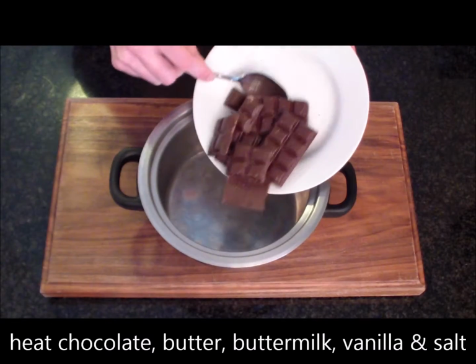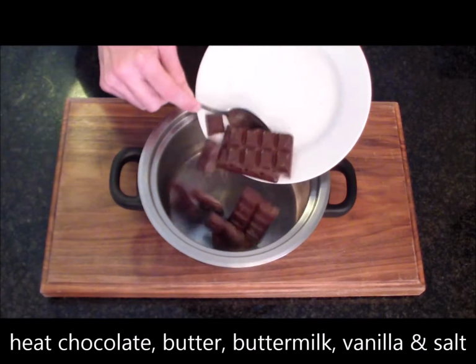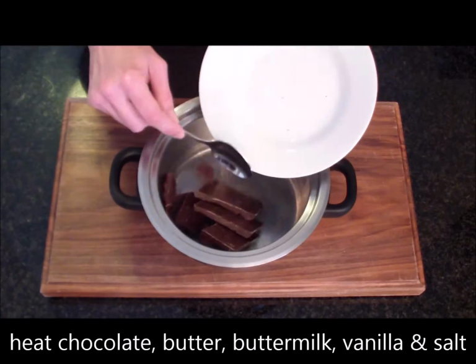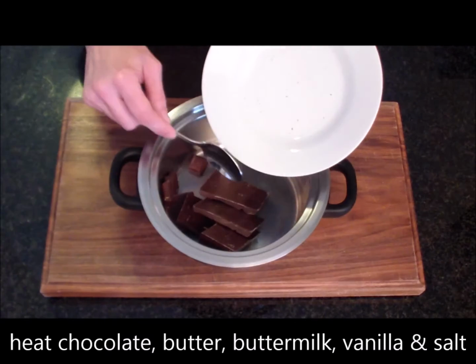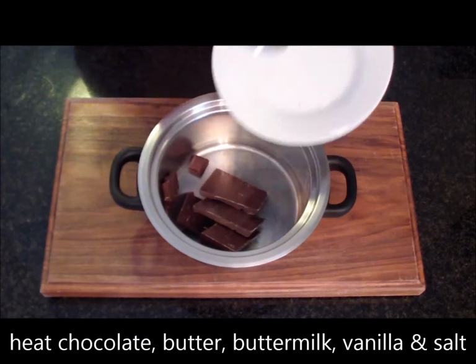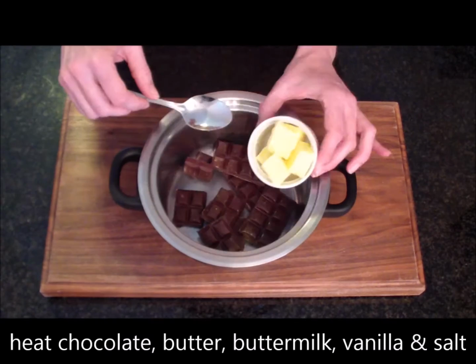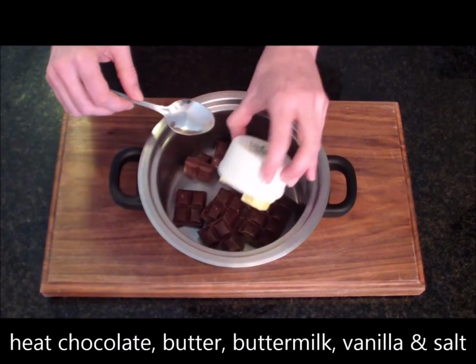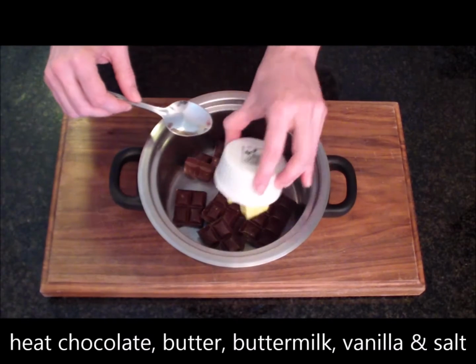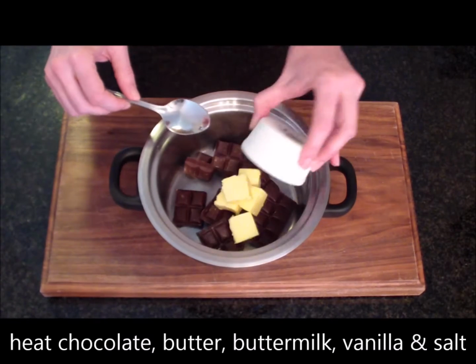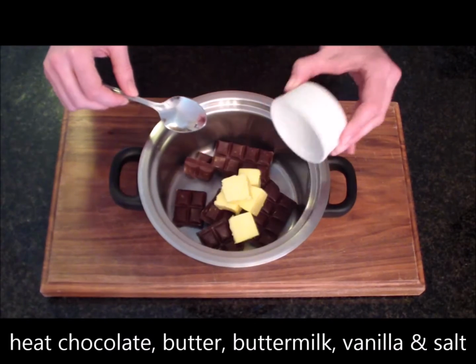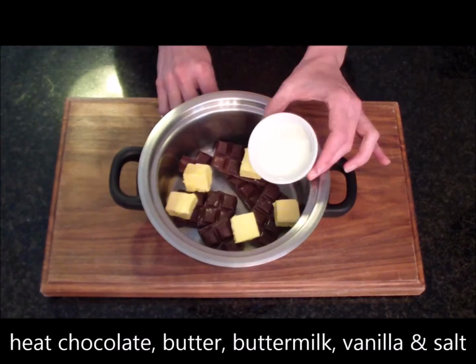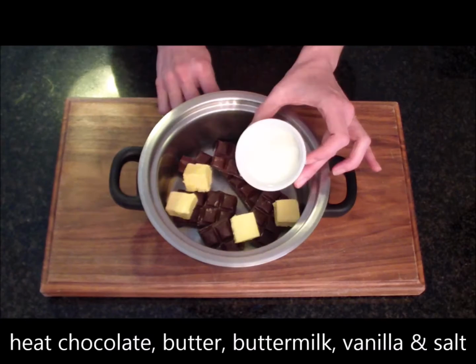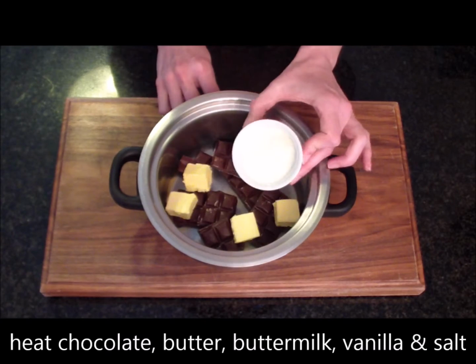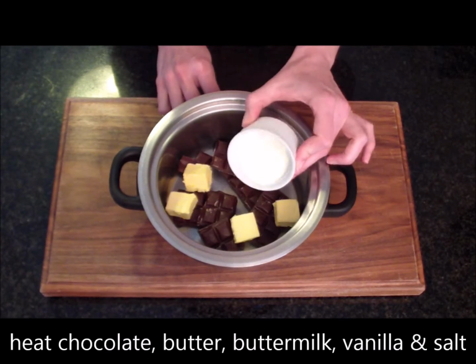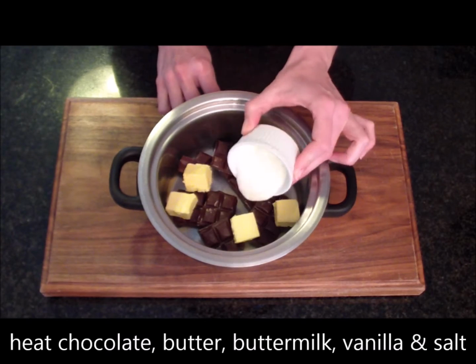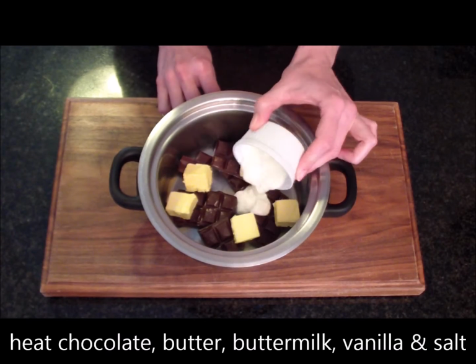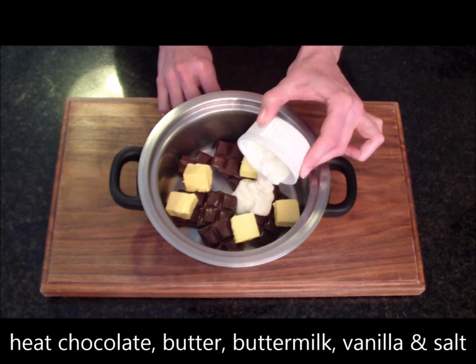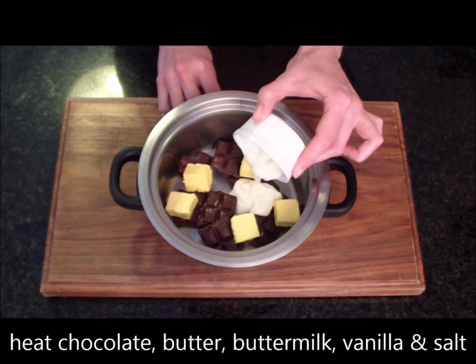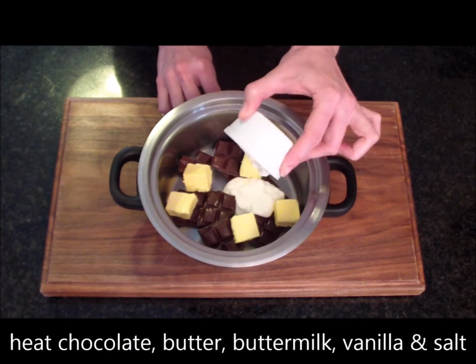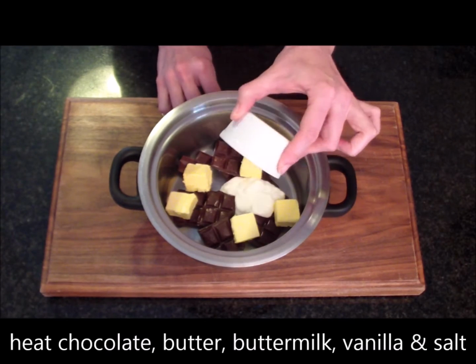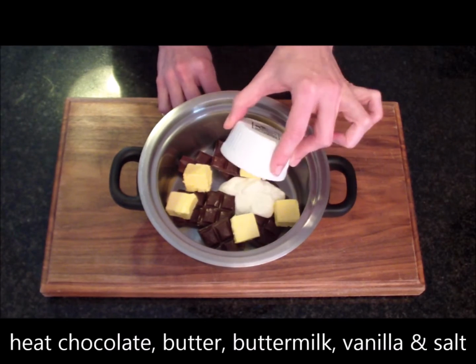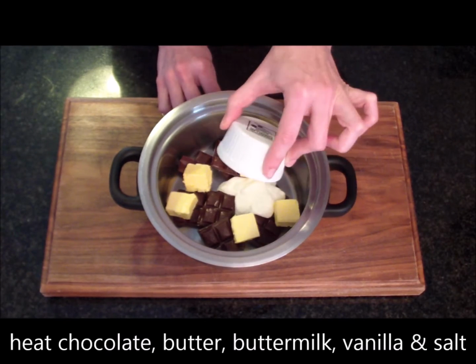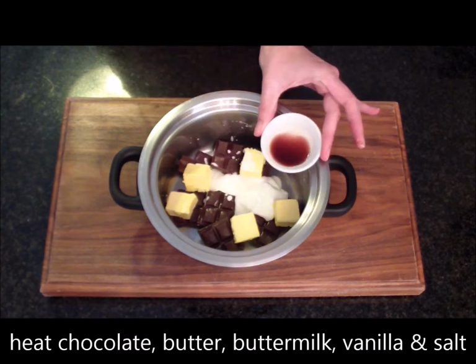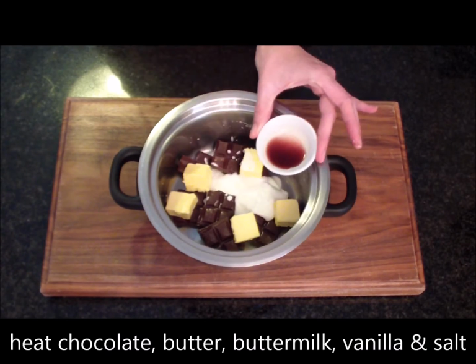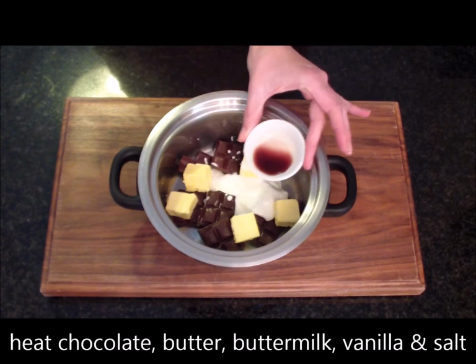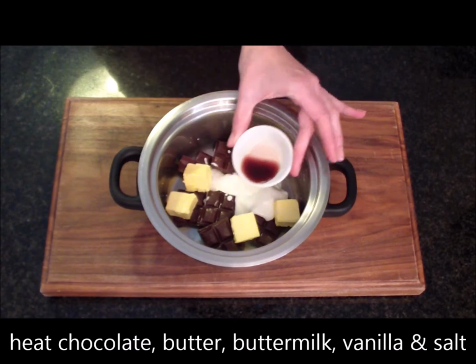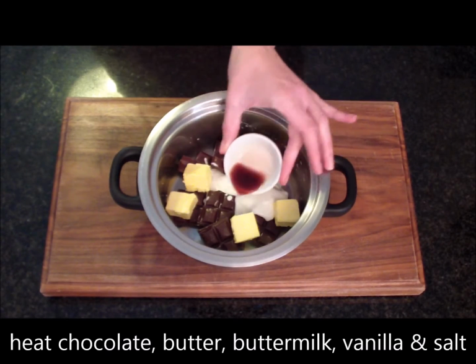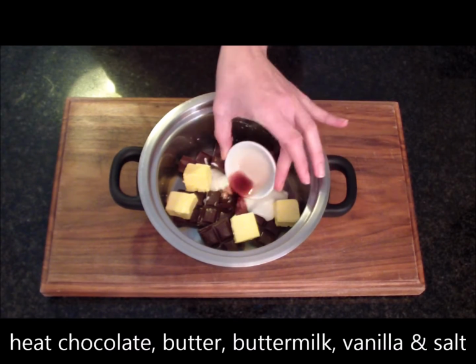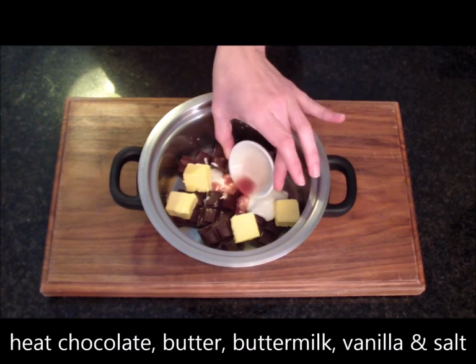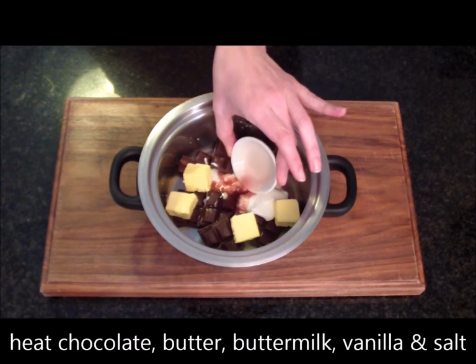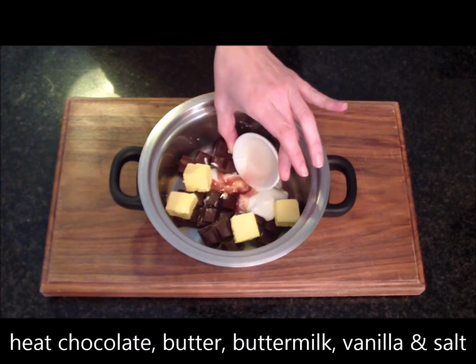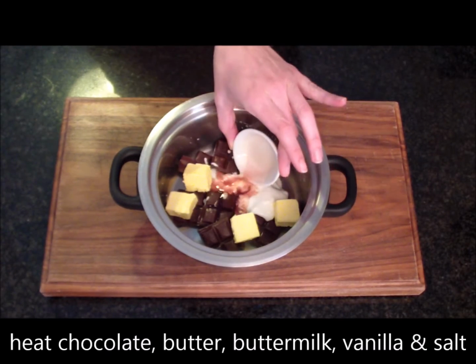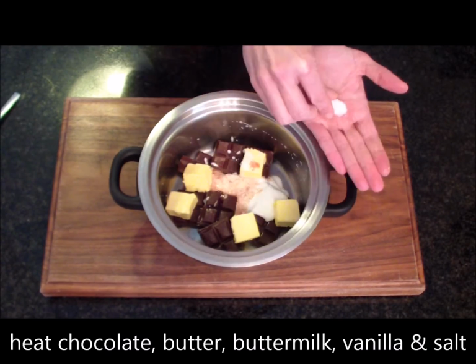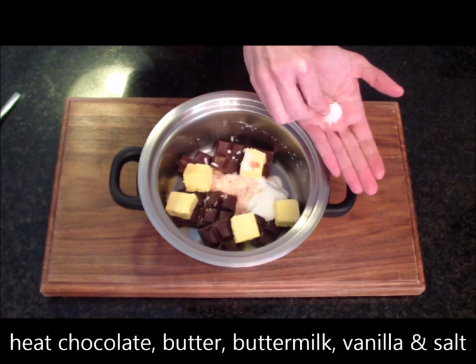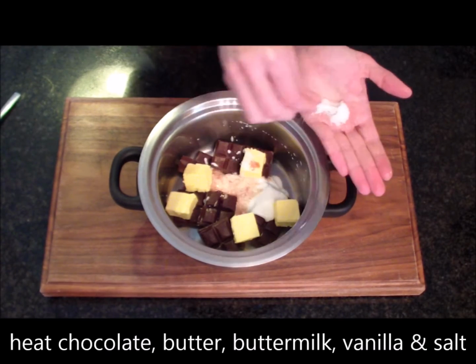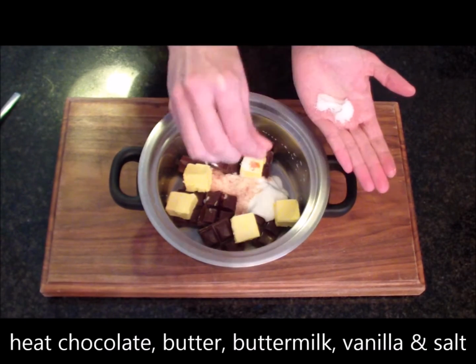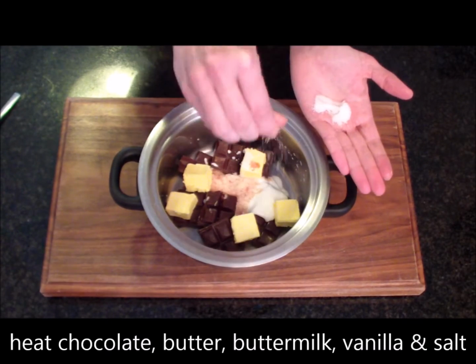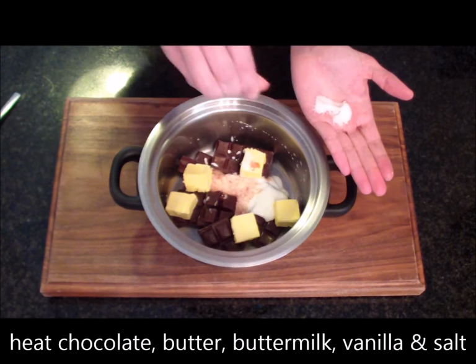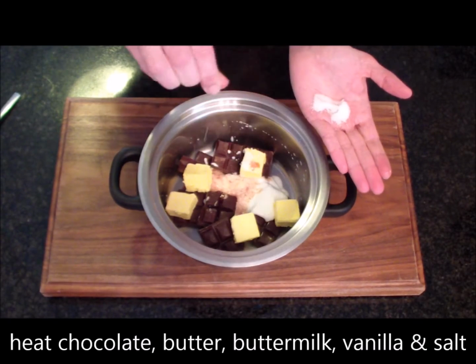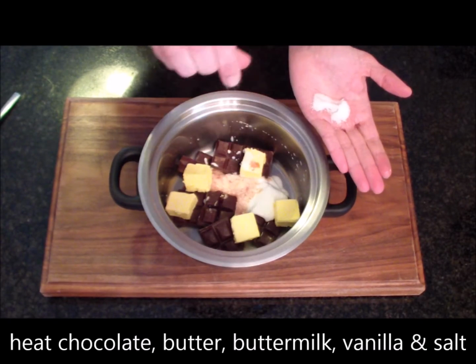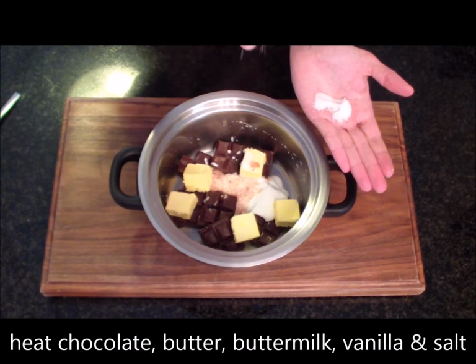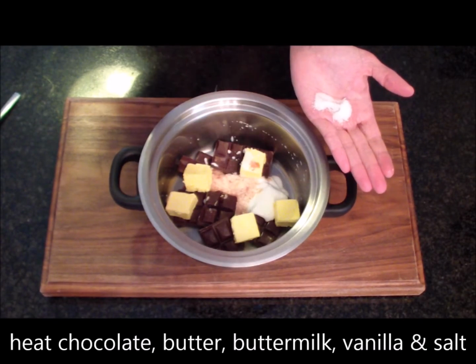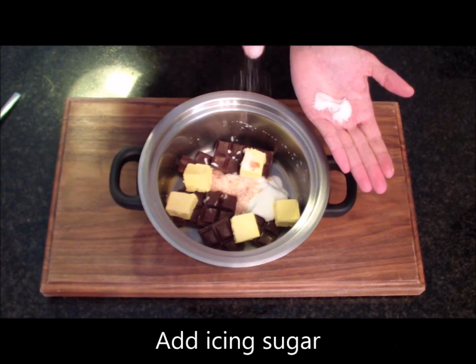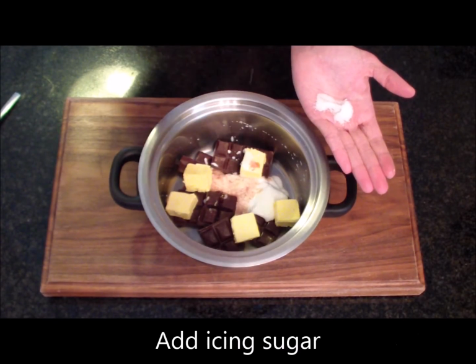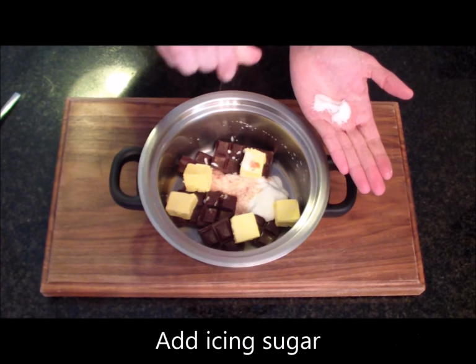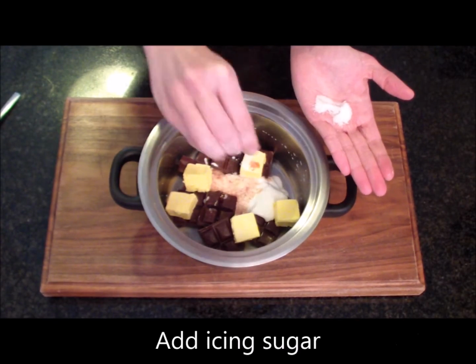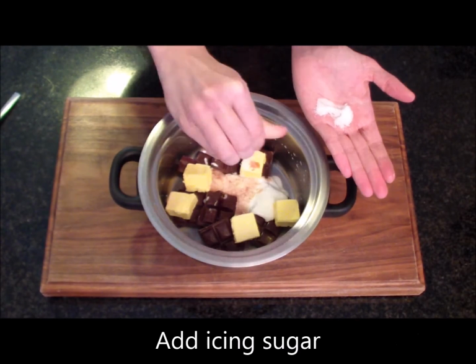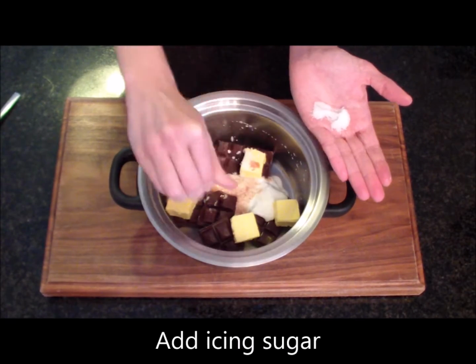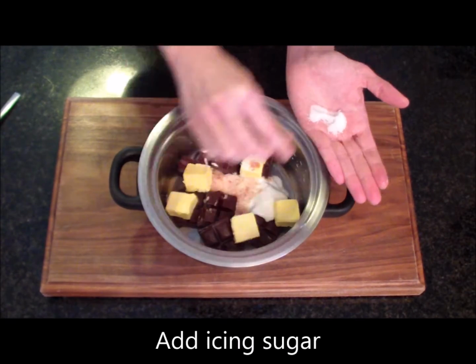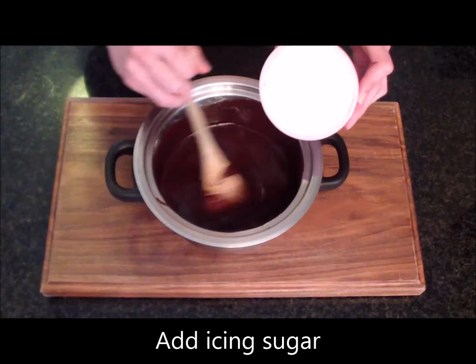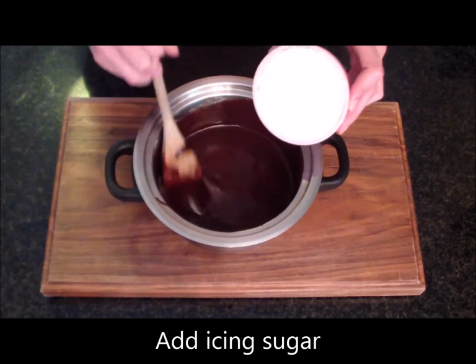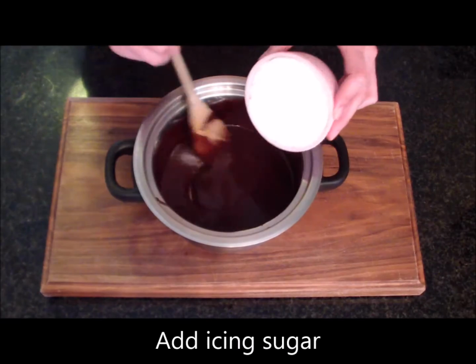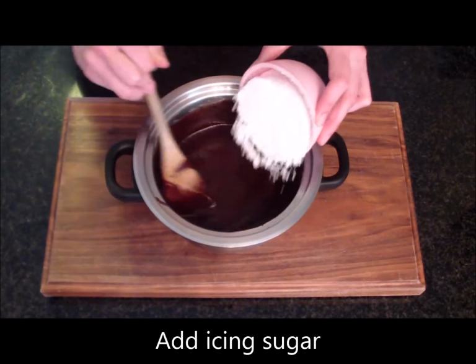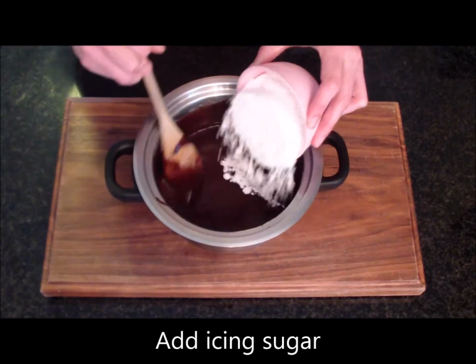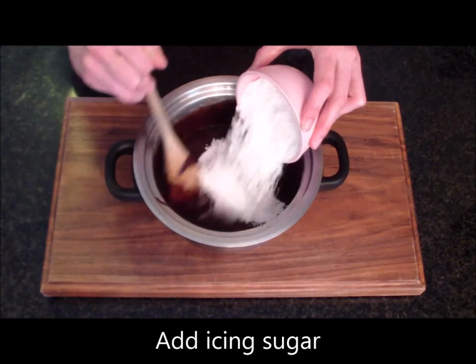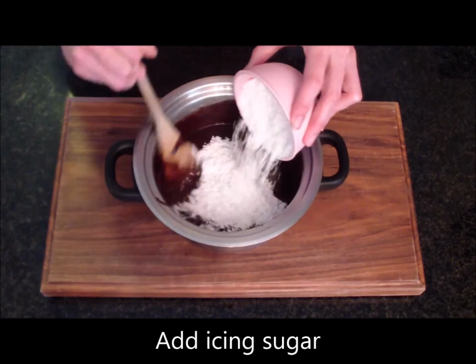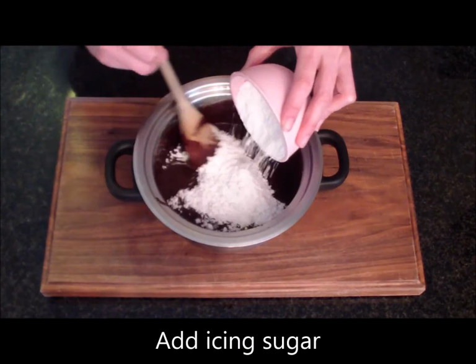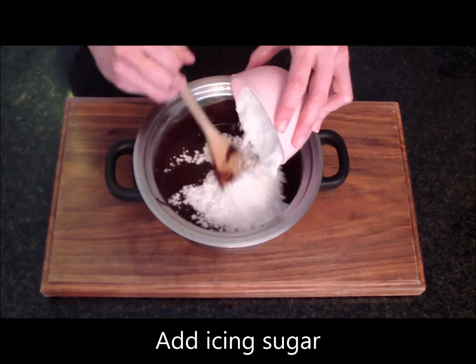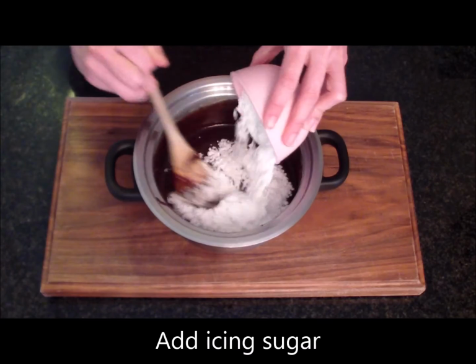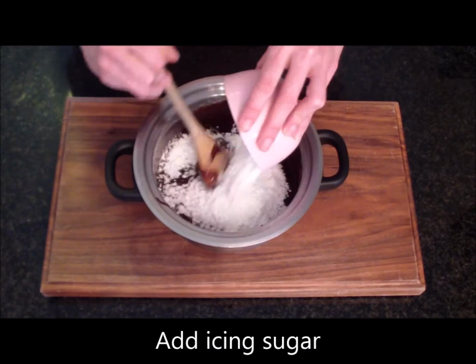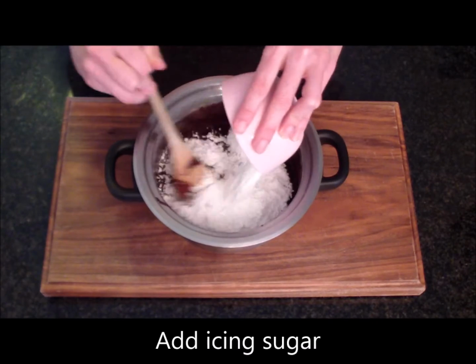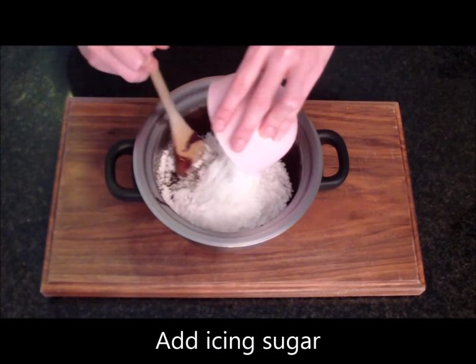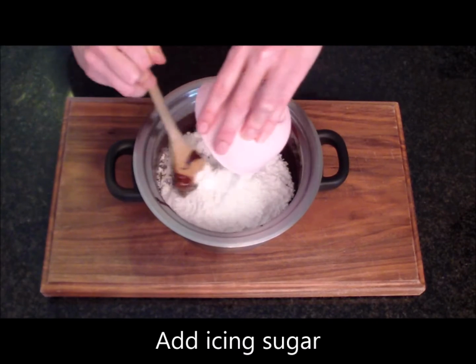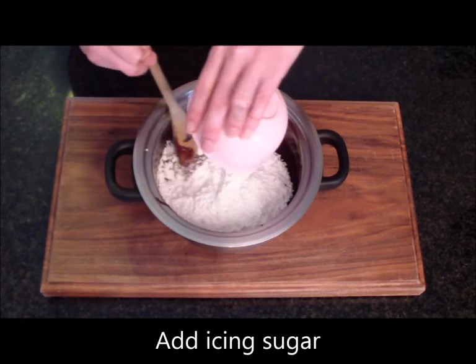Heat the chocolate, butter, buttermilk, vanilla essence and salt in a pot. Once the chocolate has melted, add the icing sugar.